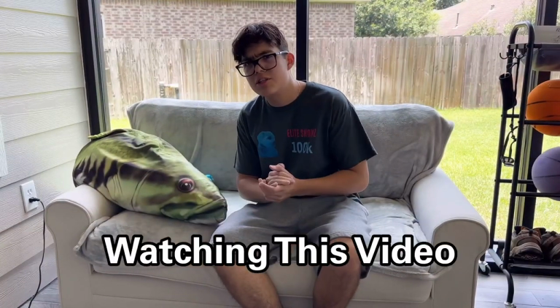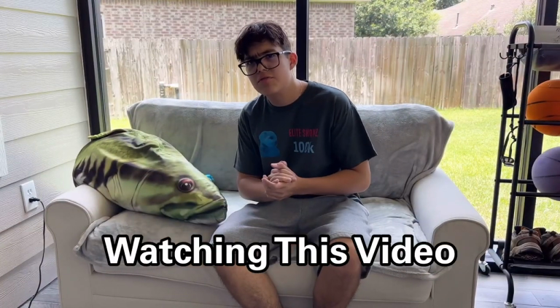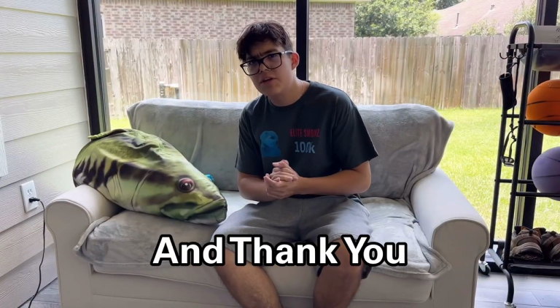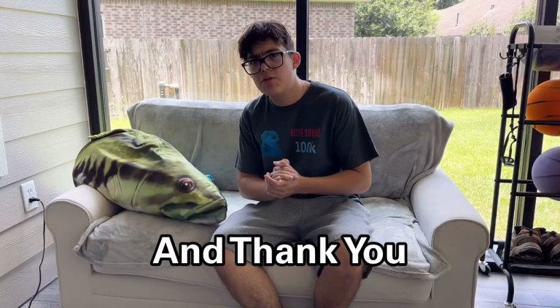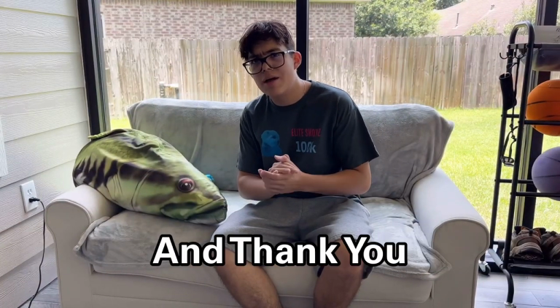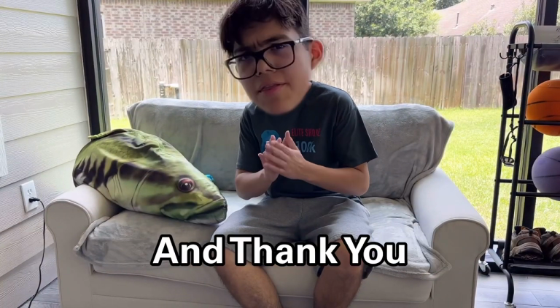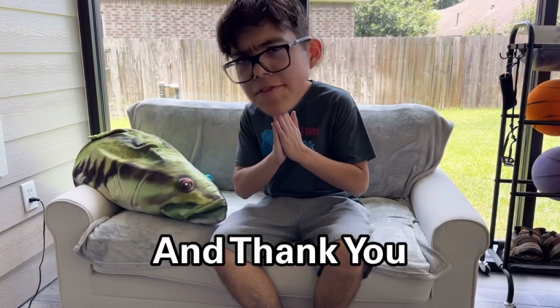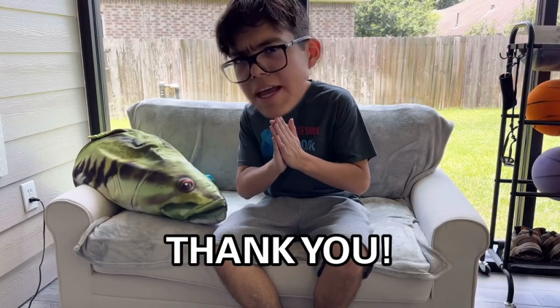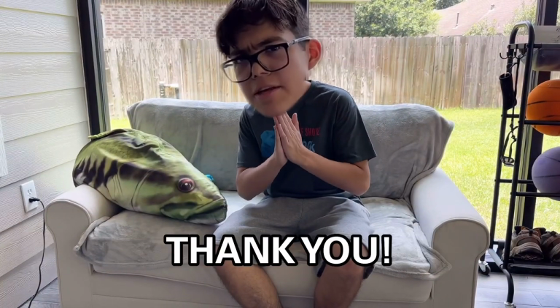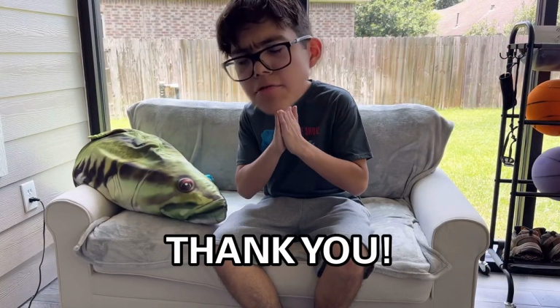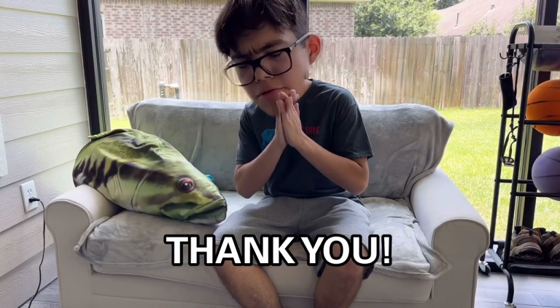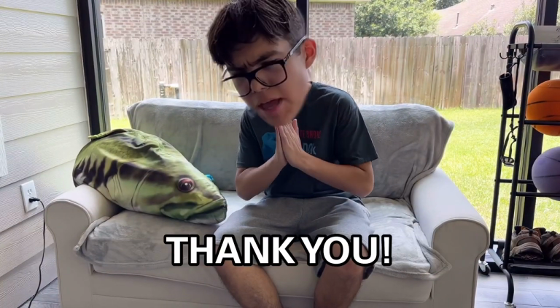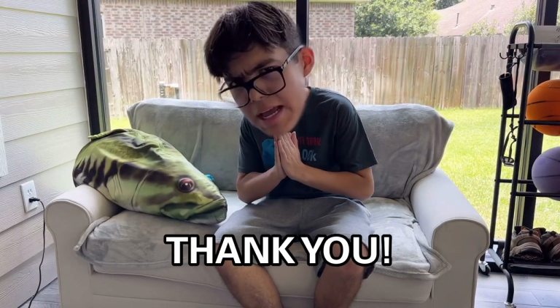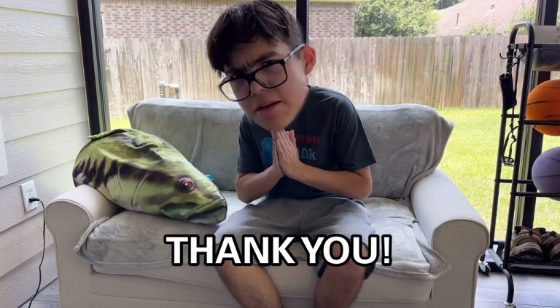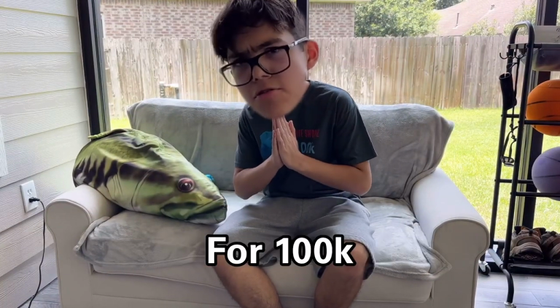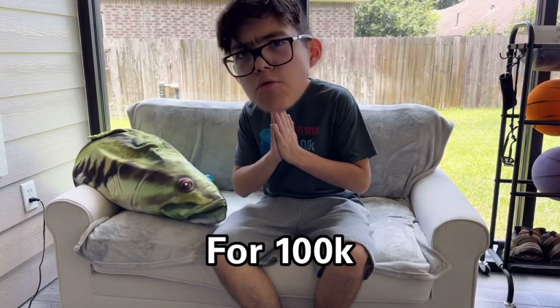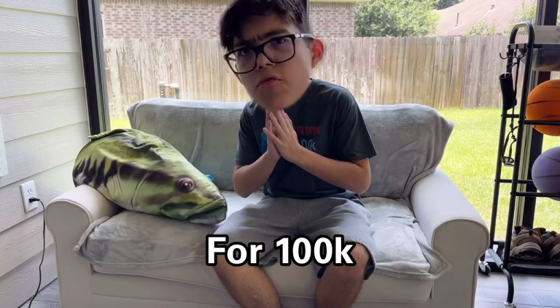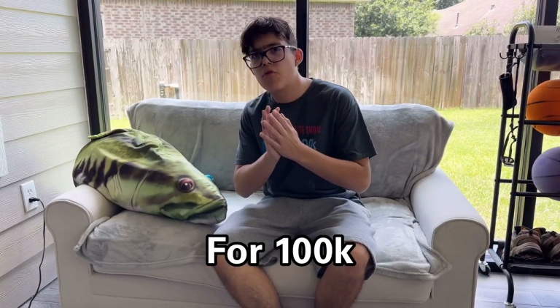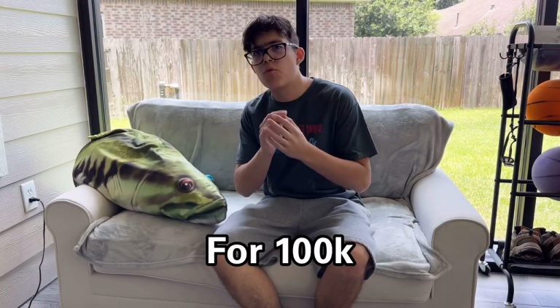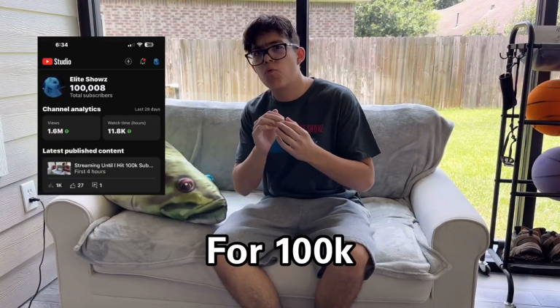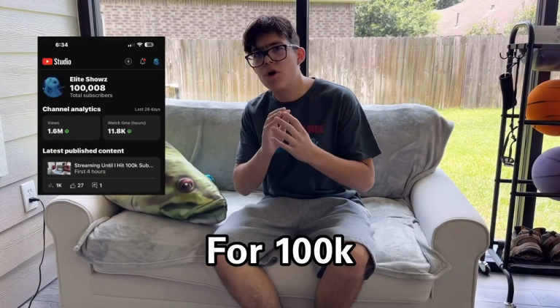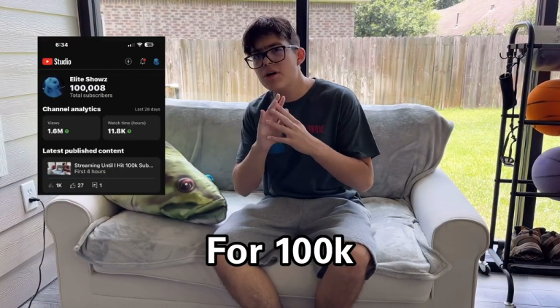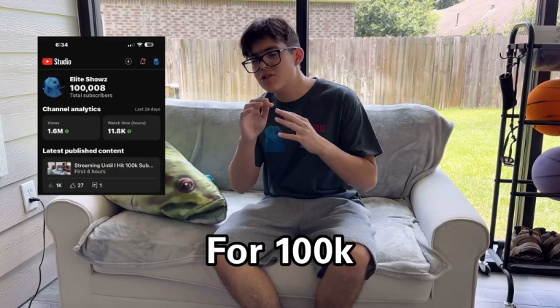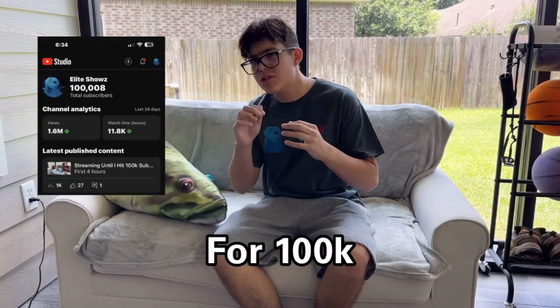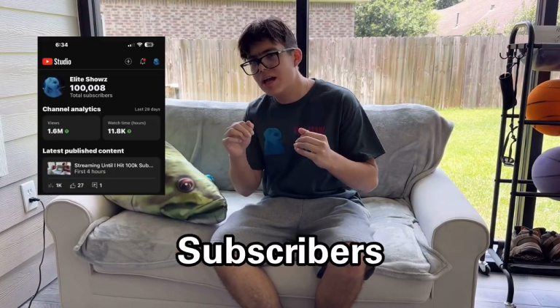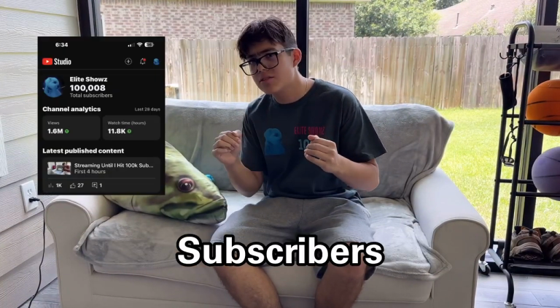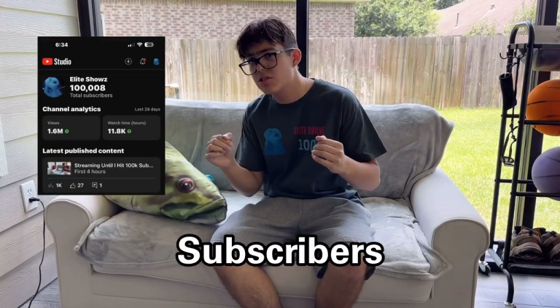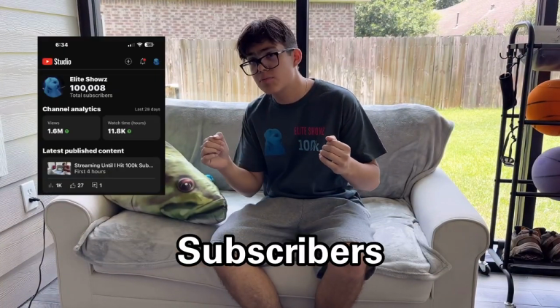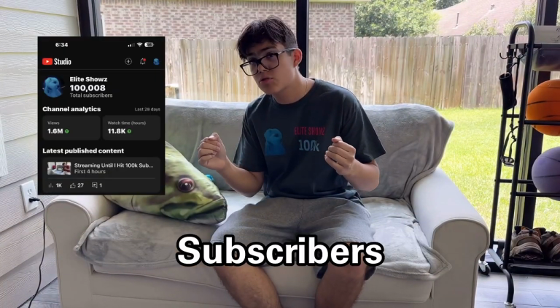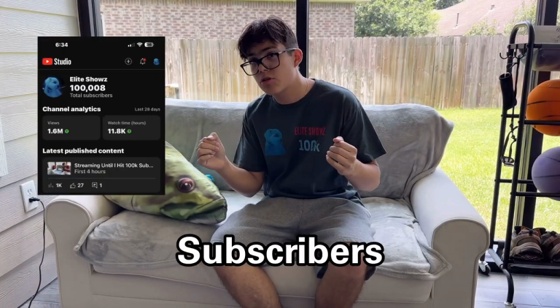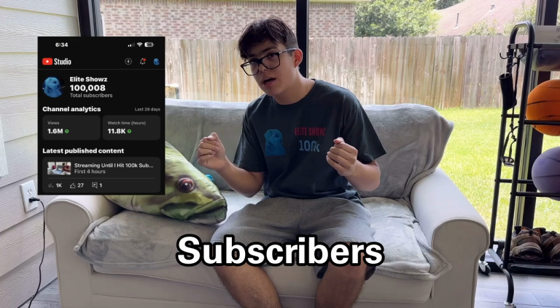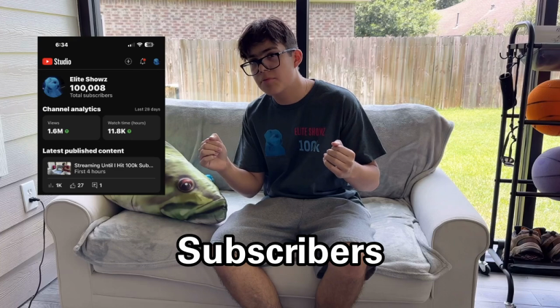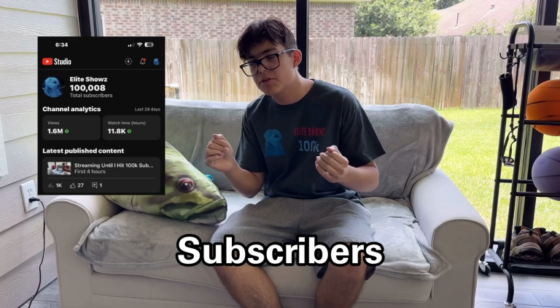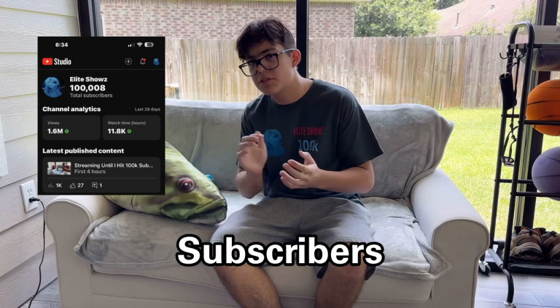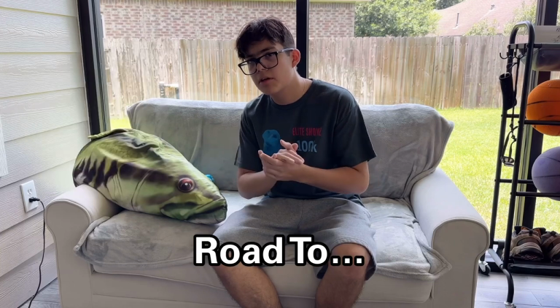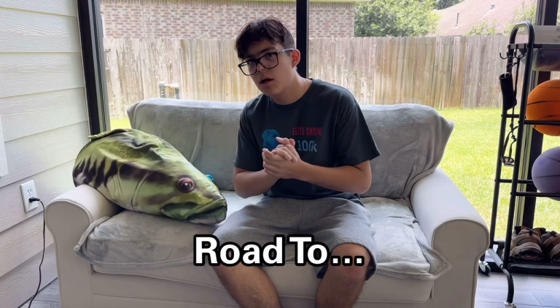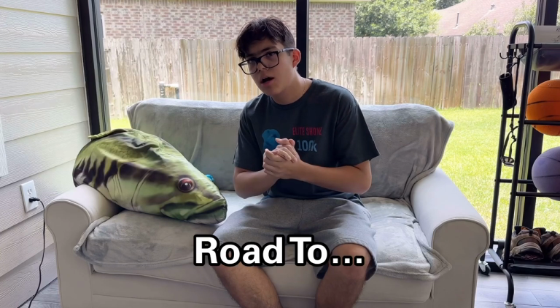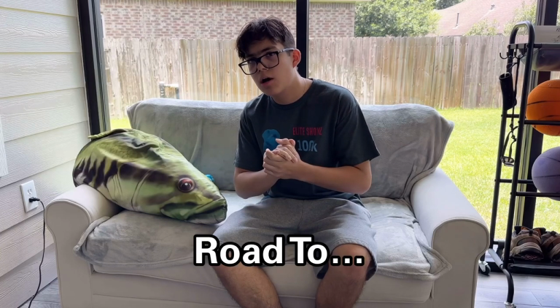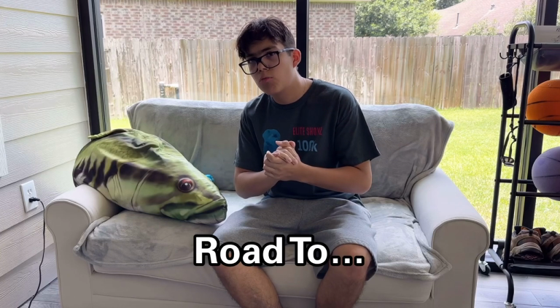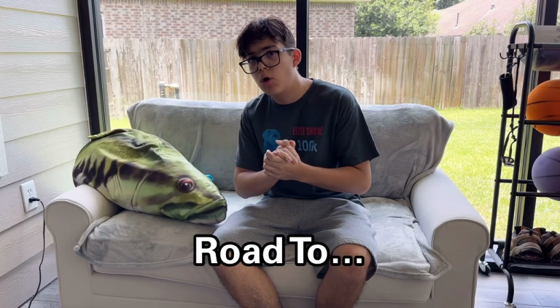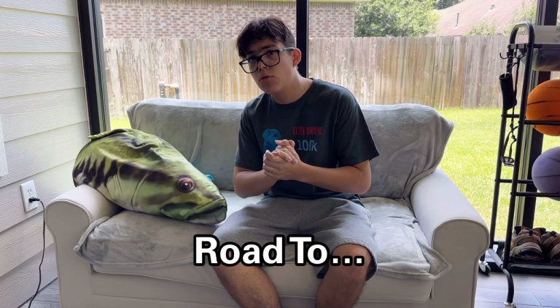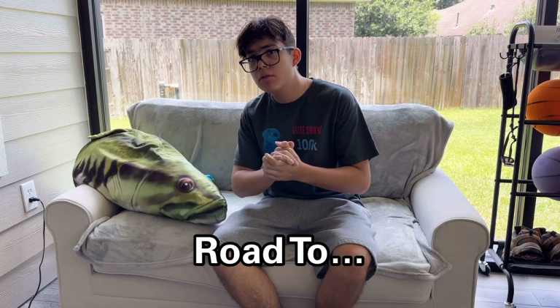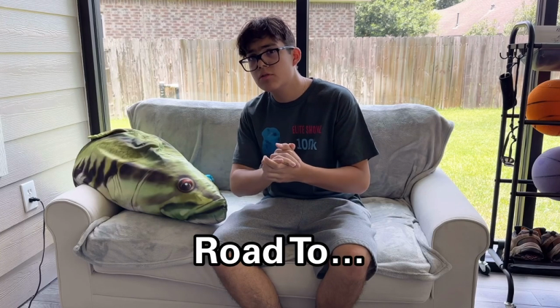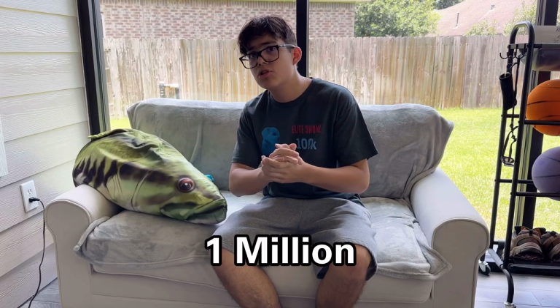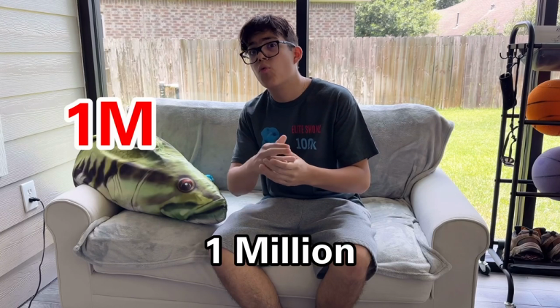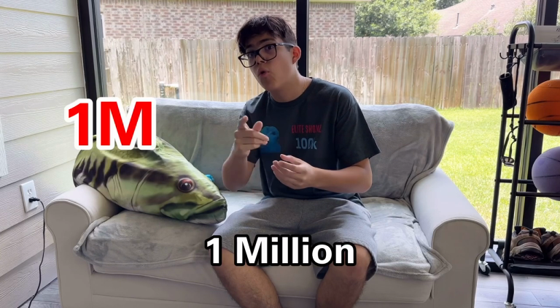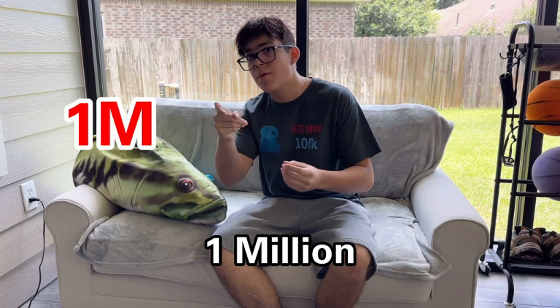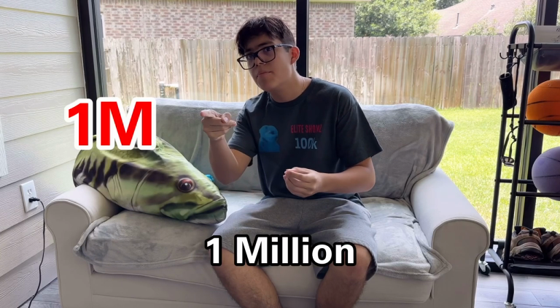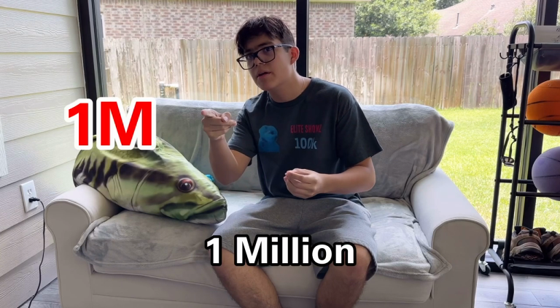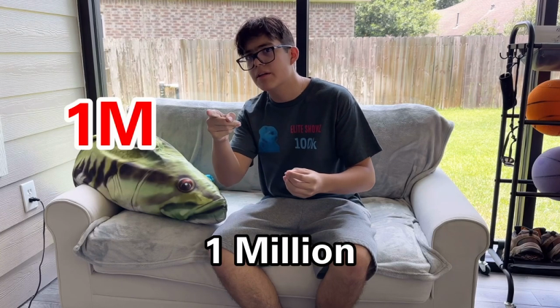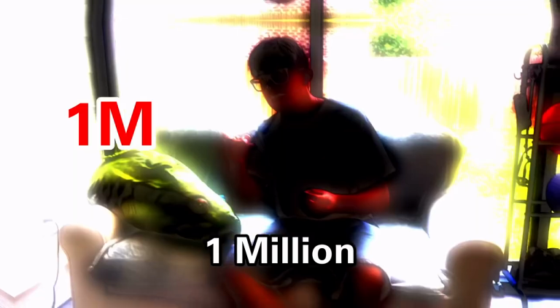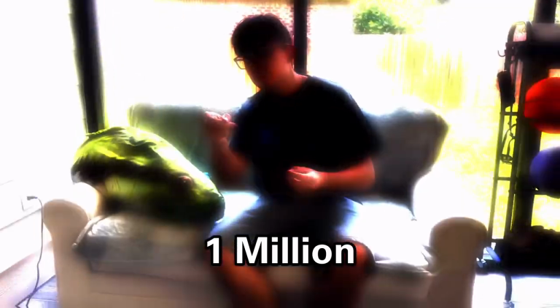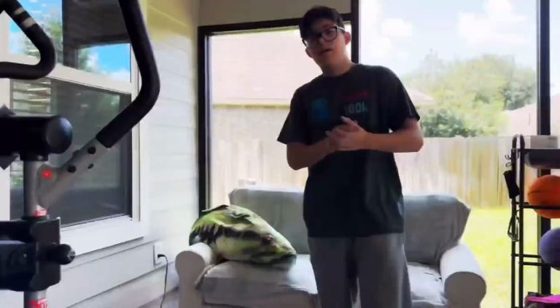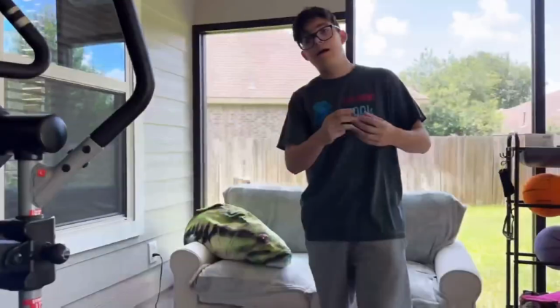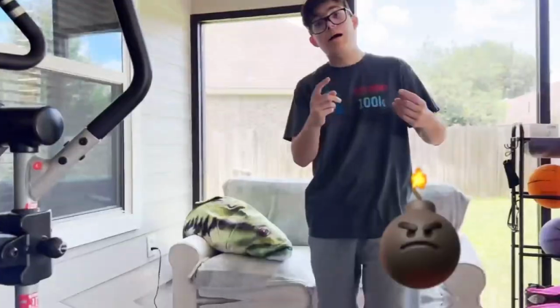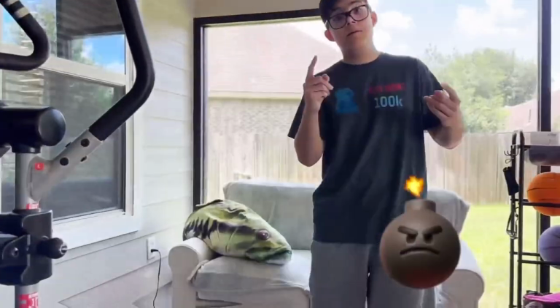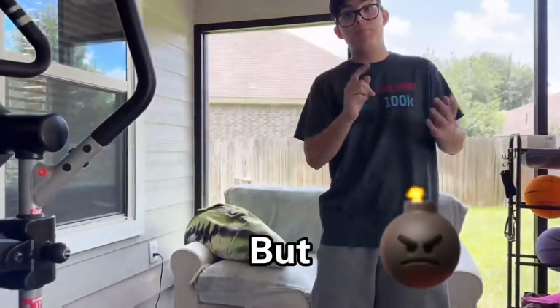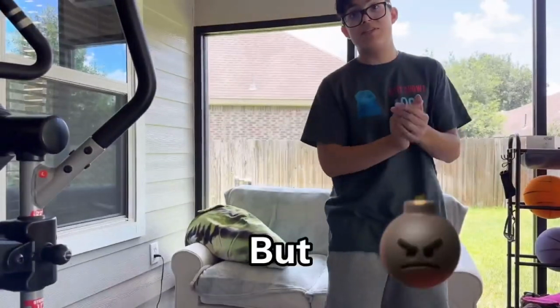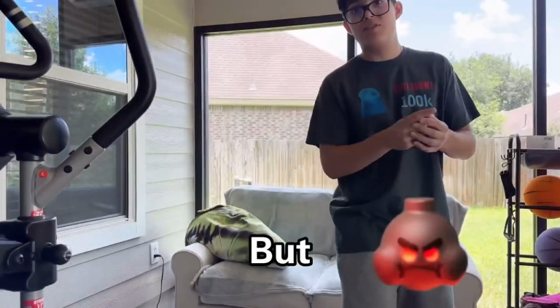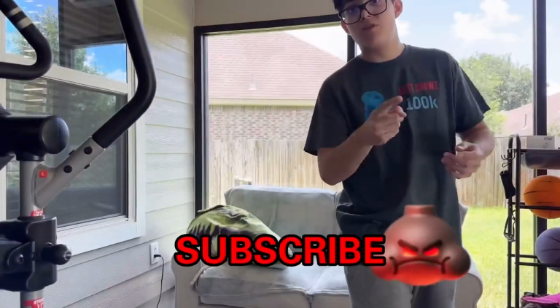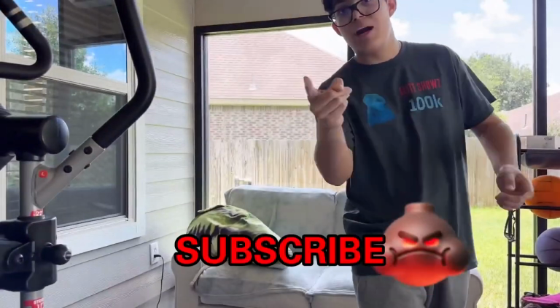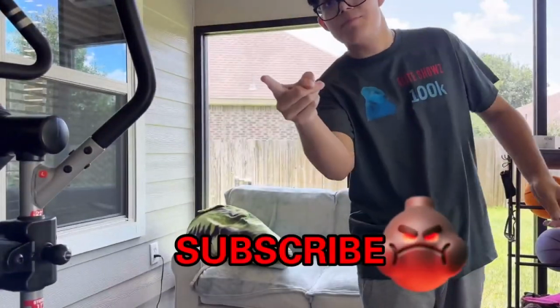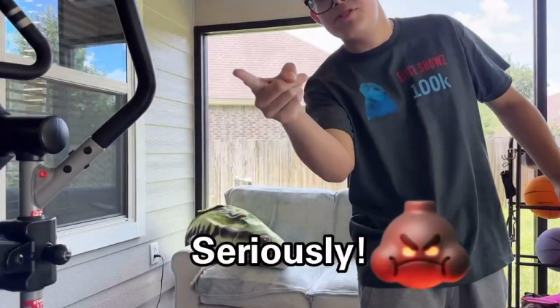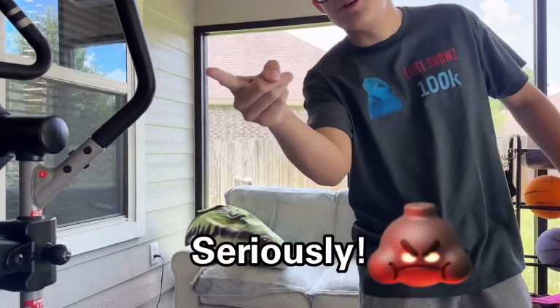Thank you guys so much for watching this video, and thank you for 100,000 subscribers! Keep on subscribing — seriously.